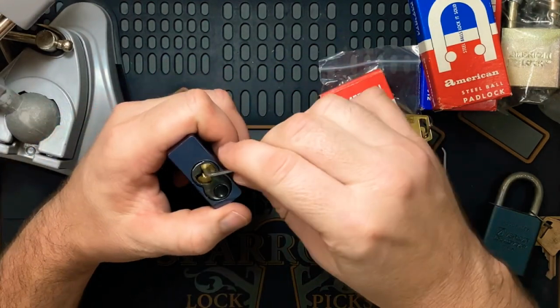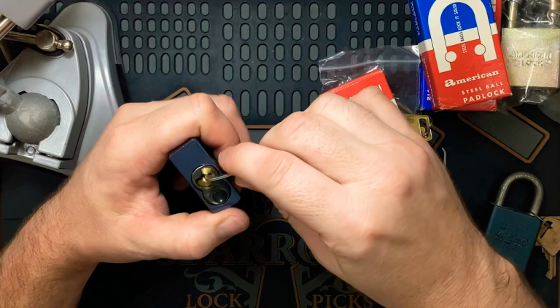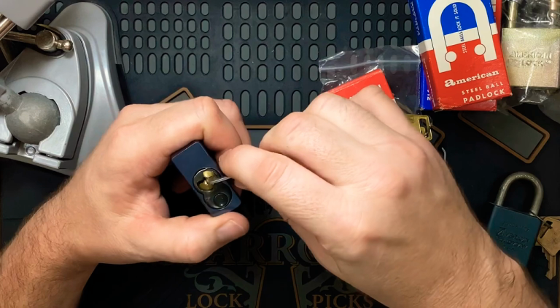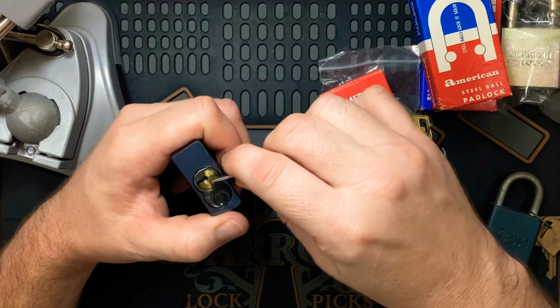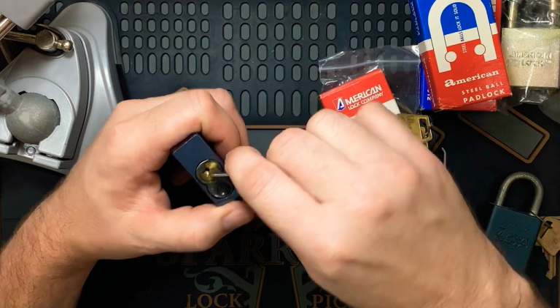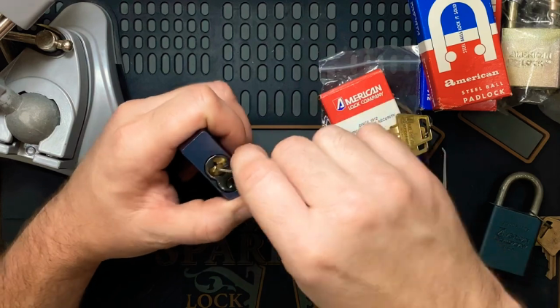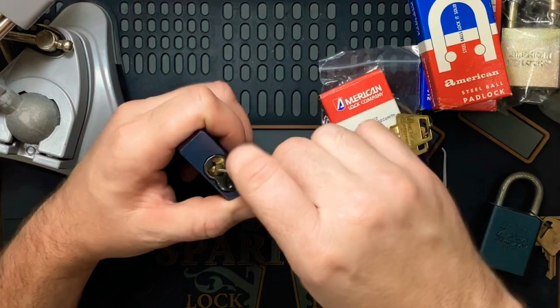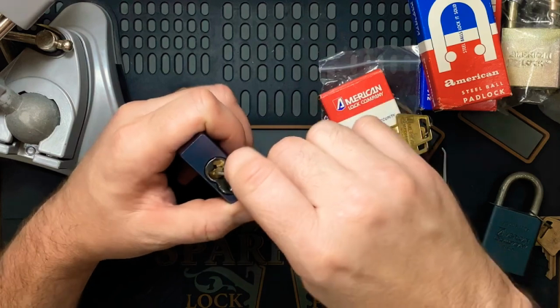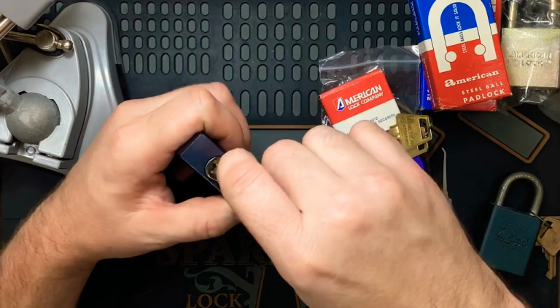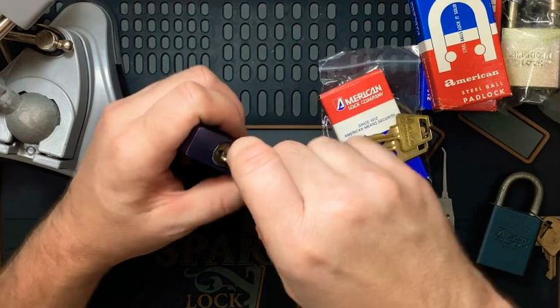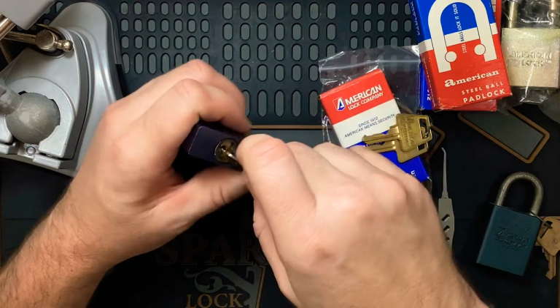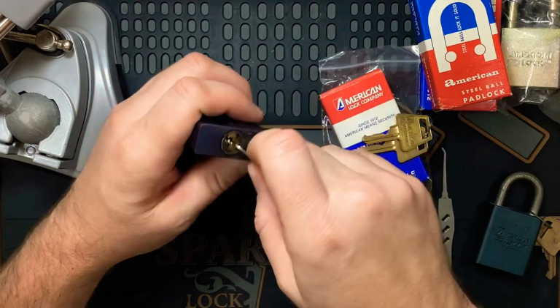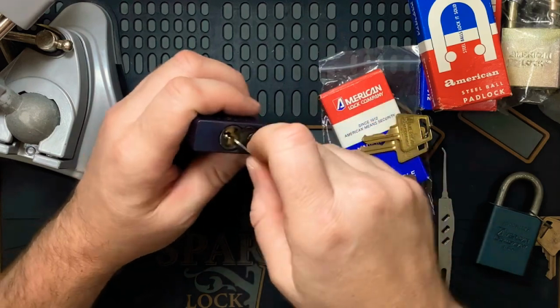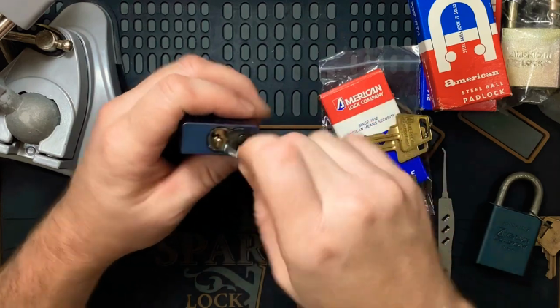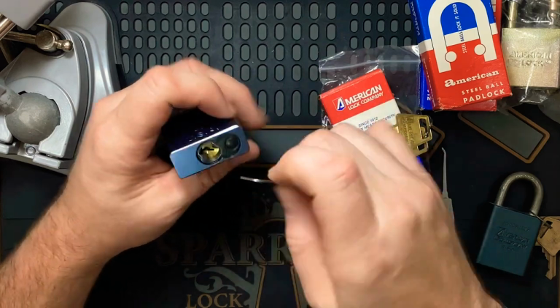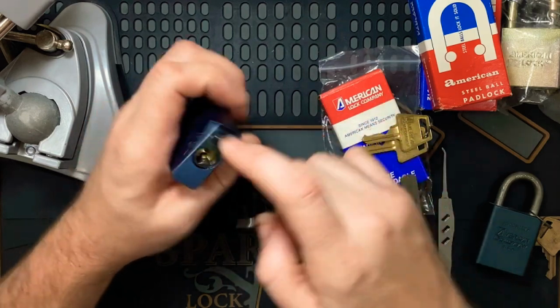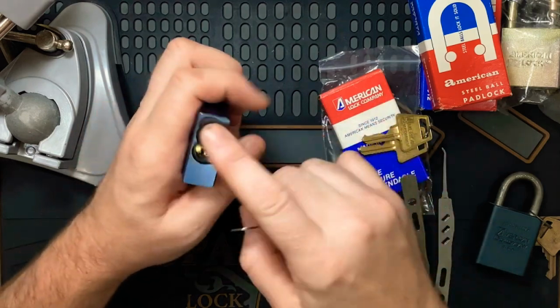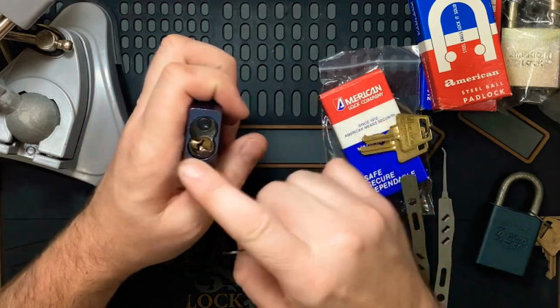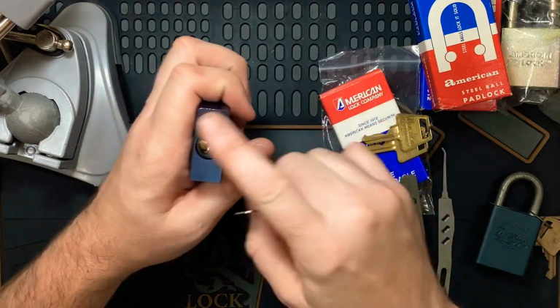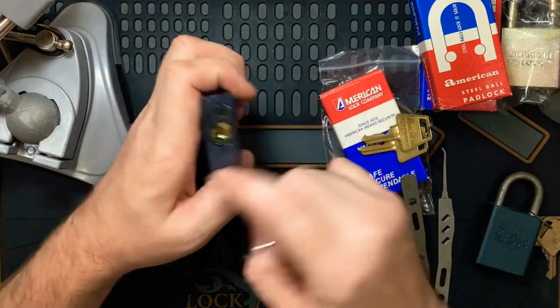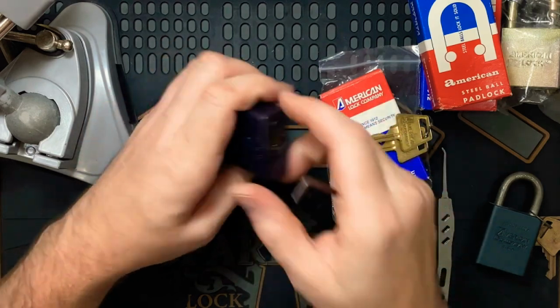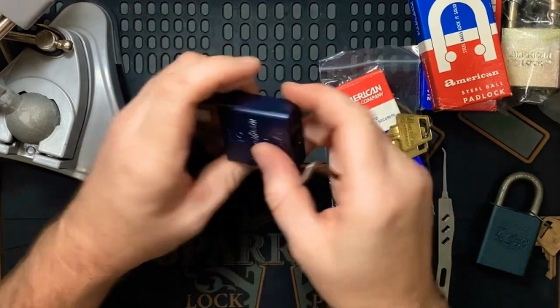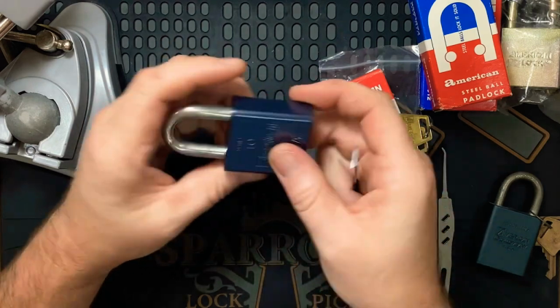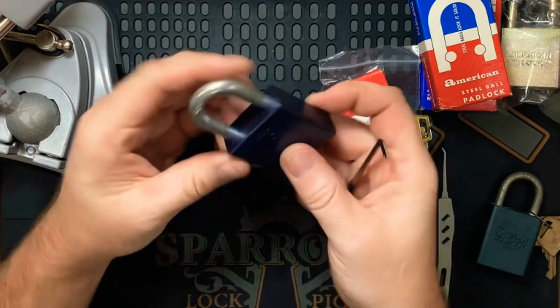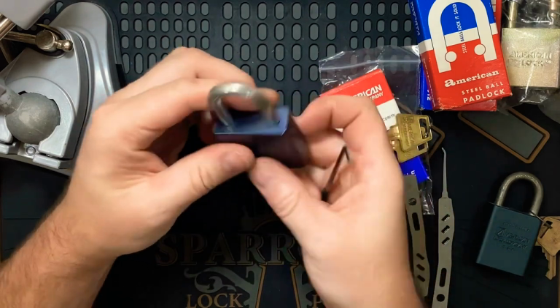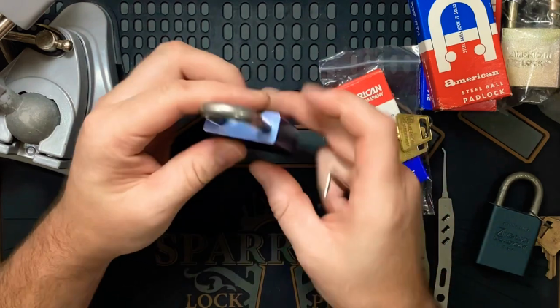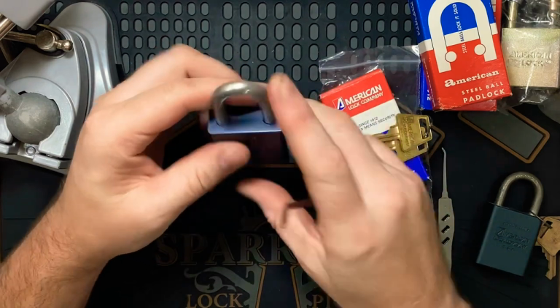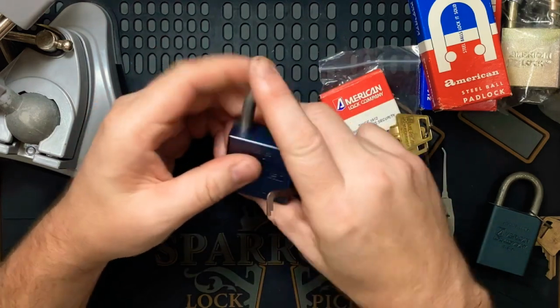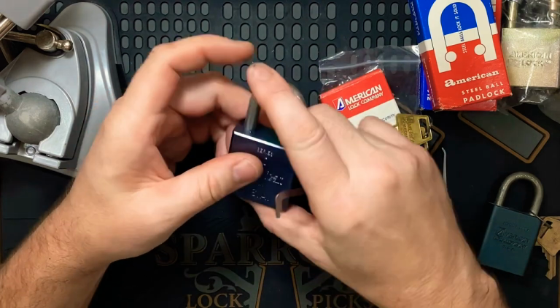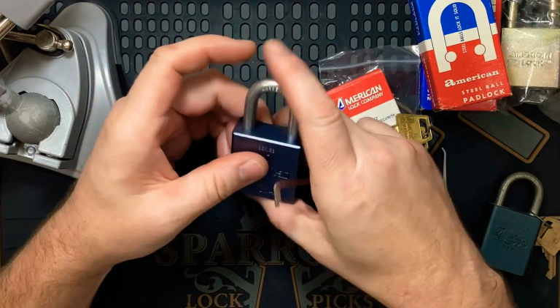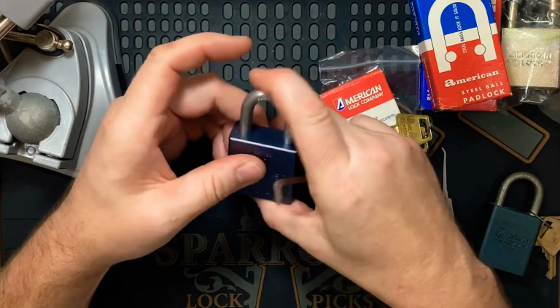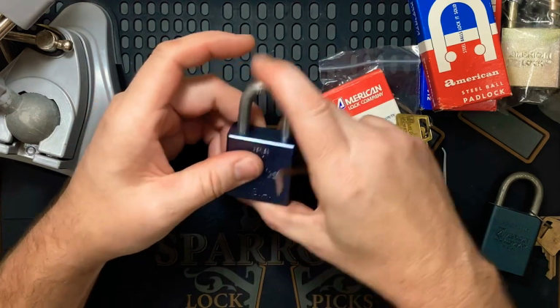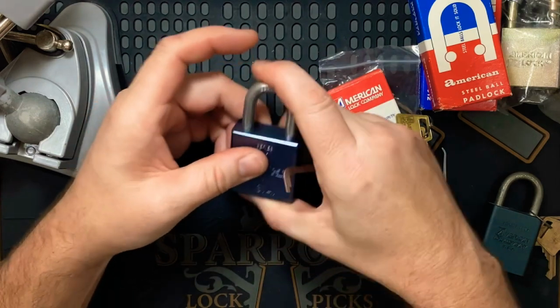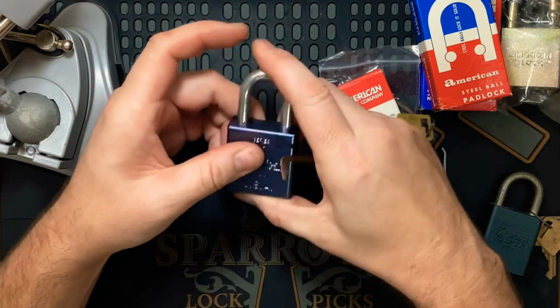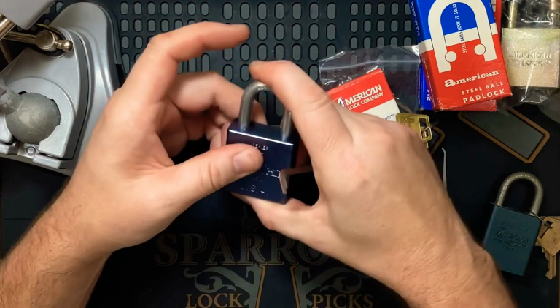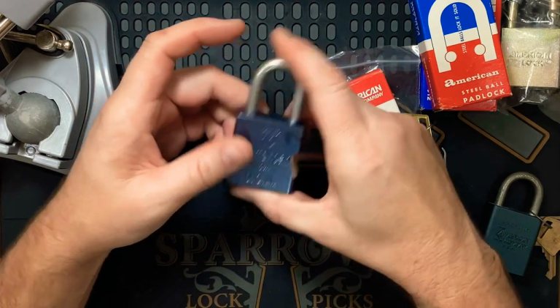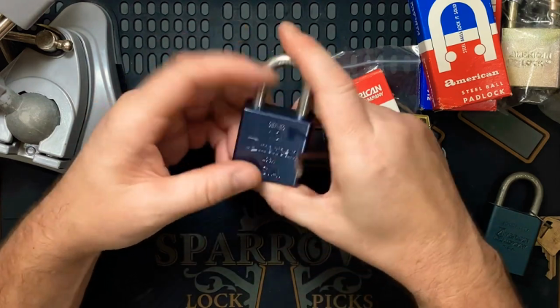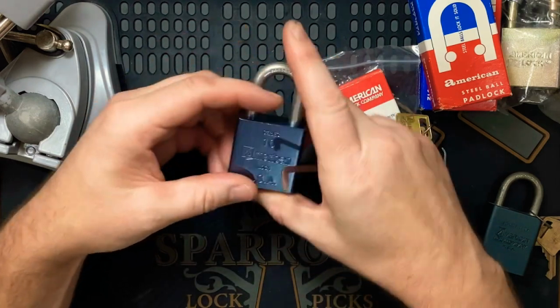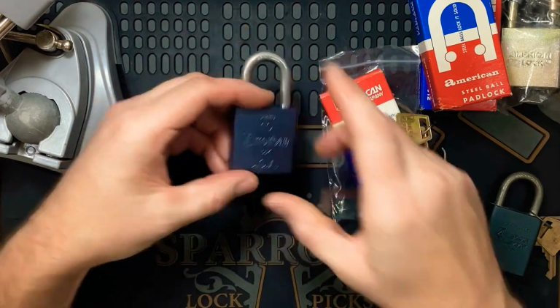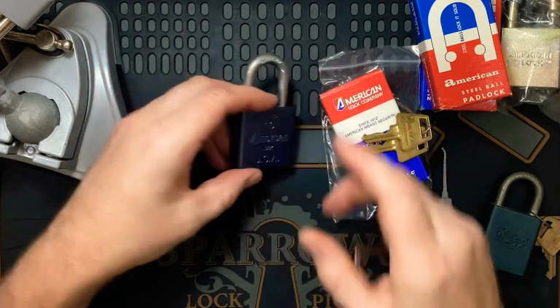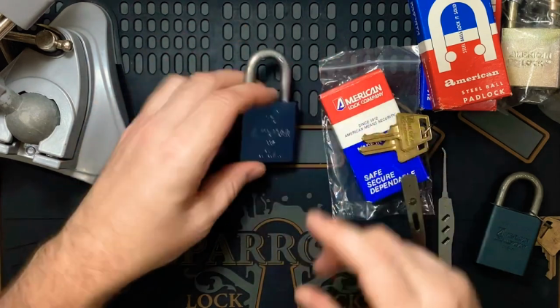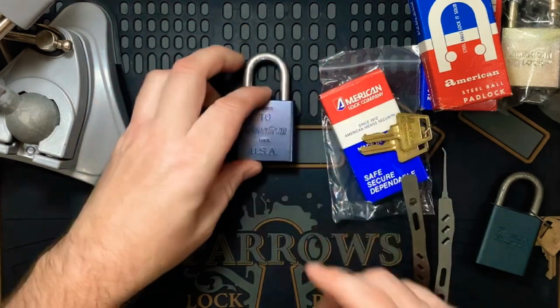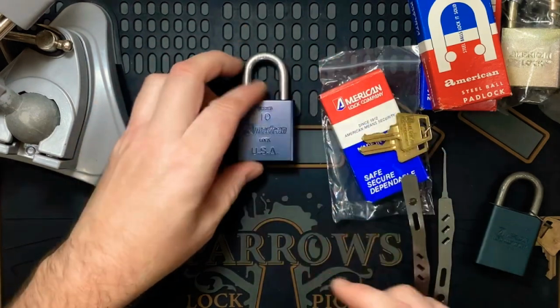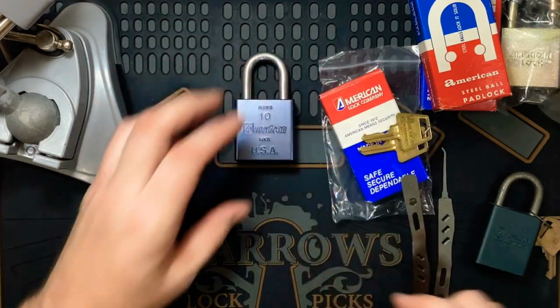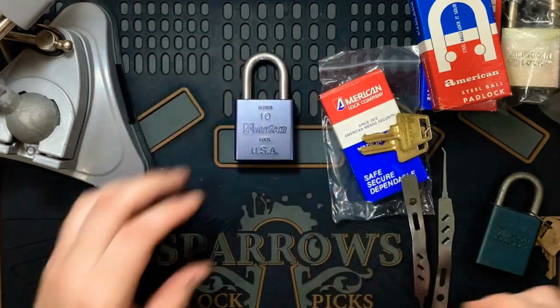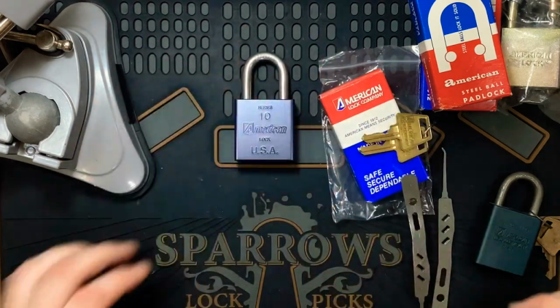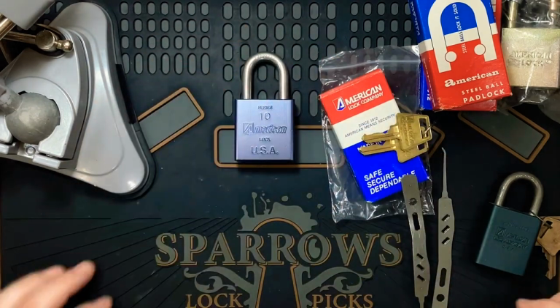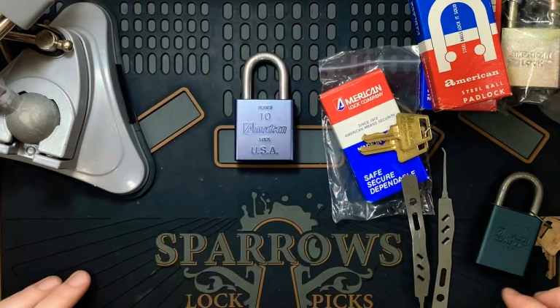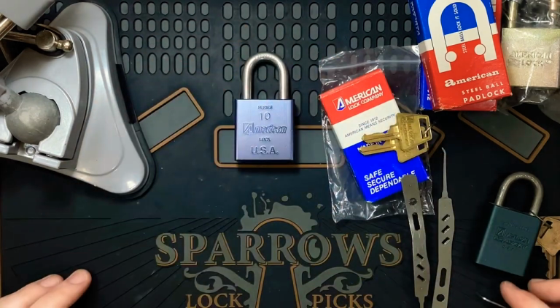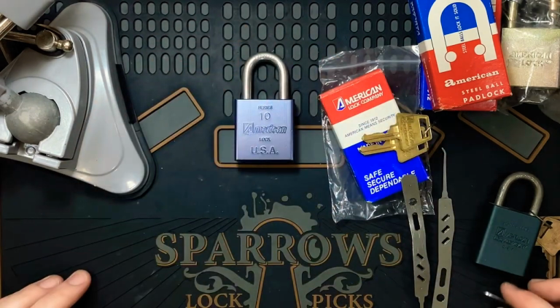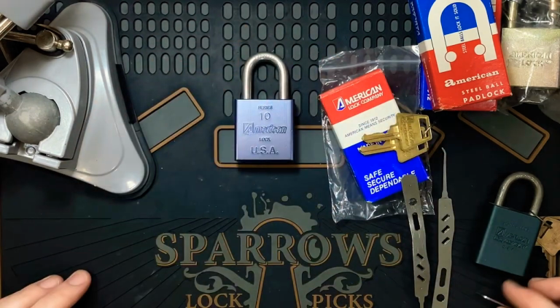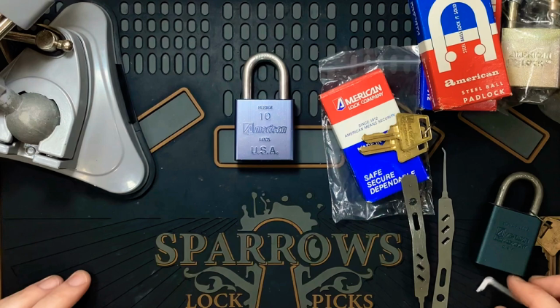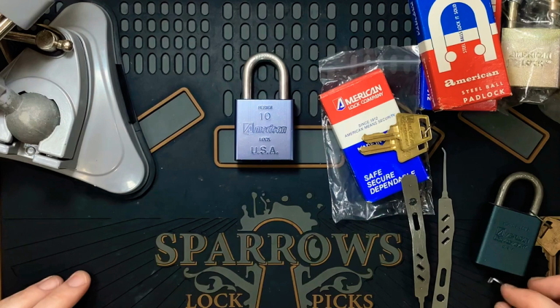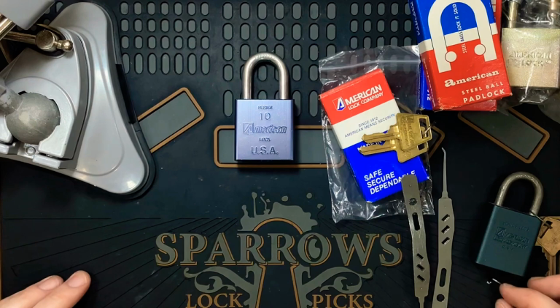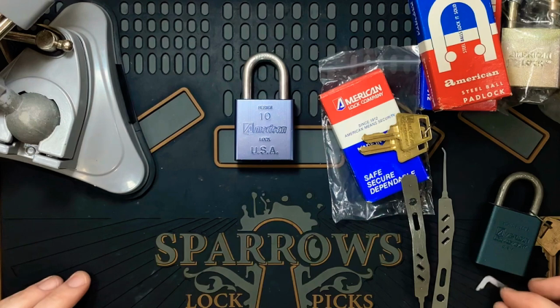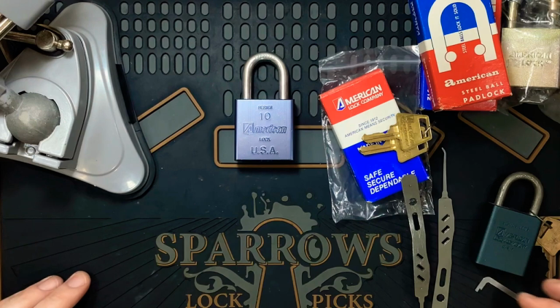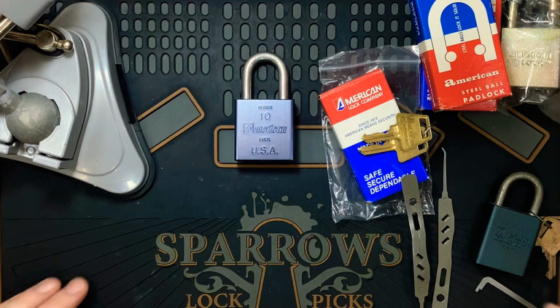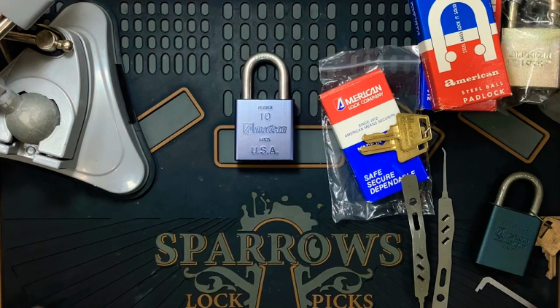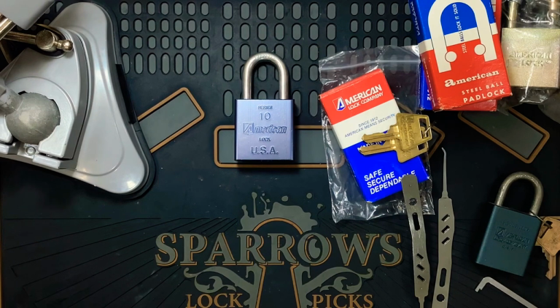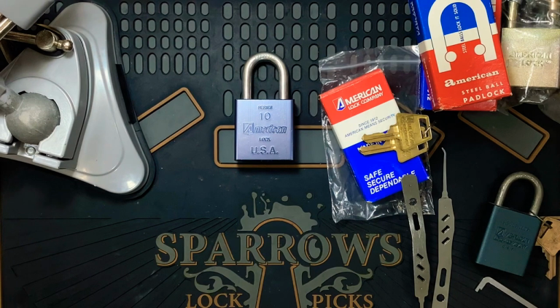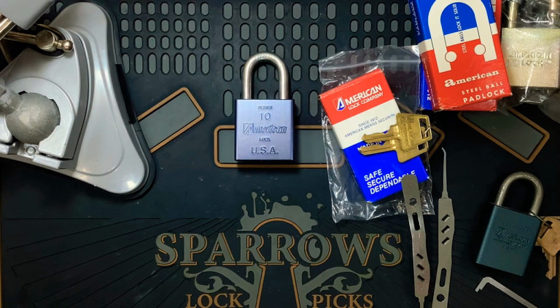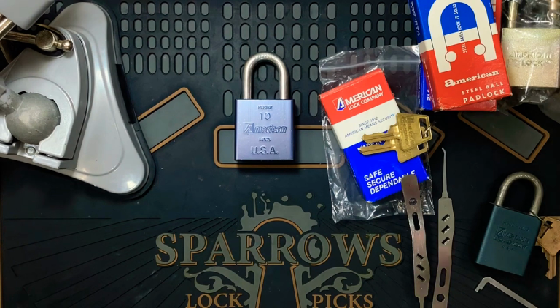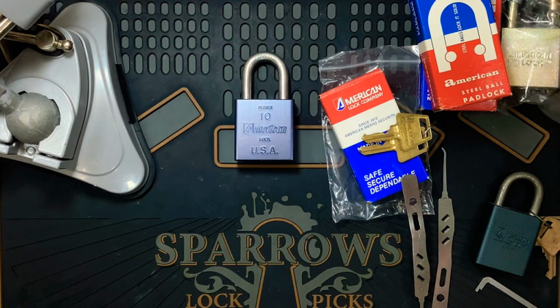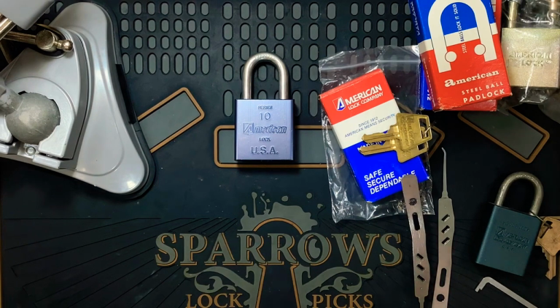I might get around one day to getting some of those plates so I can gut these. Alright, that's all for me — thanks for watching and take care.